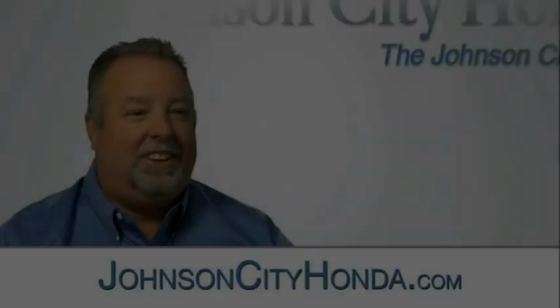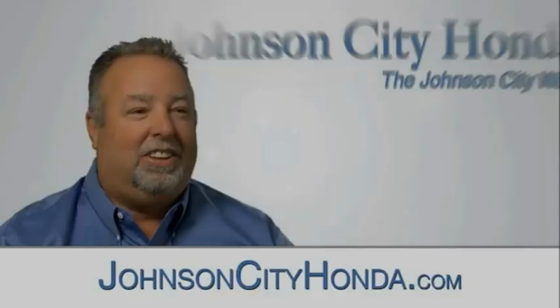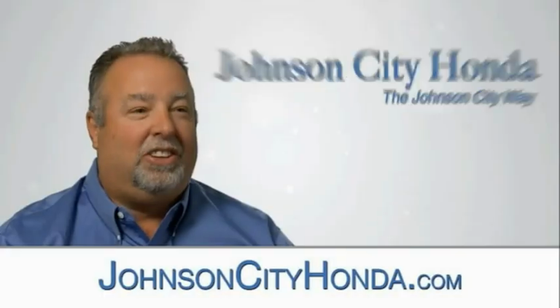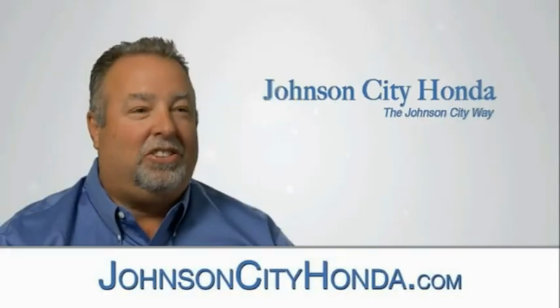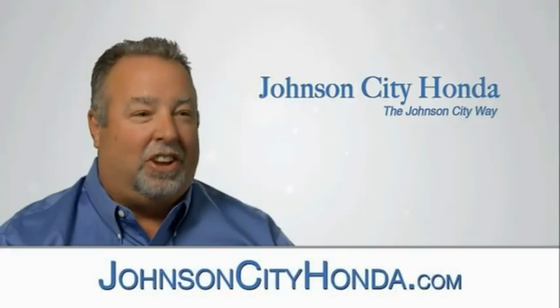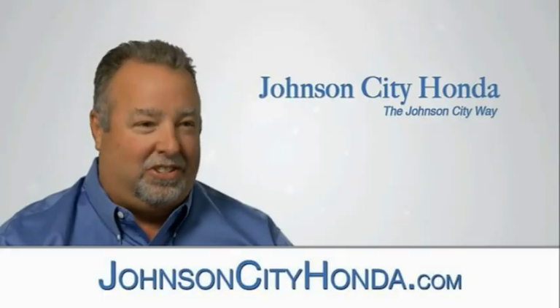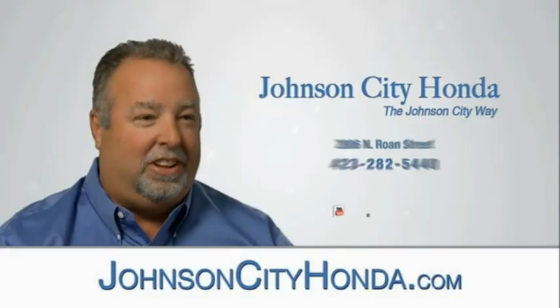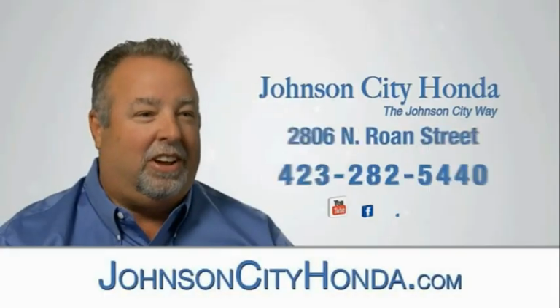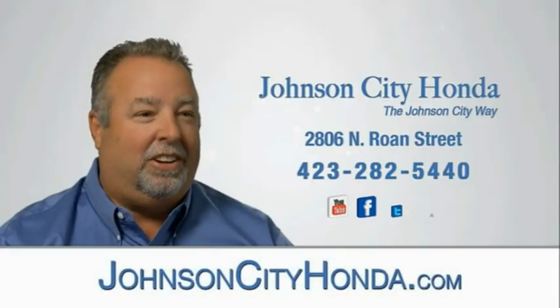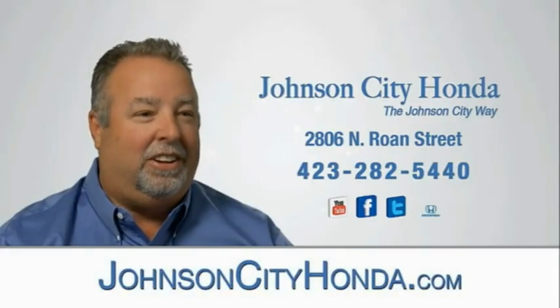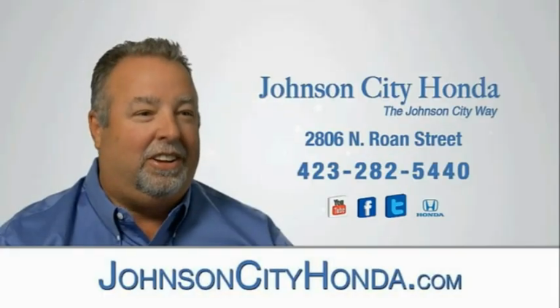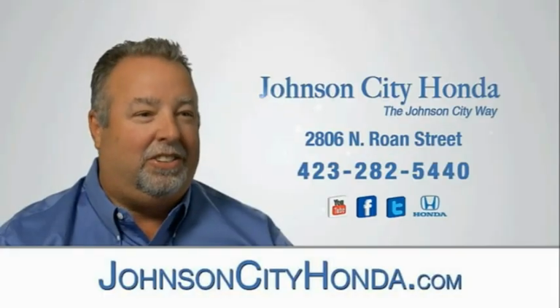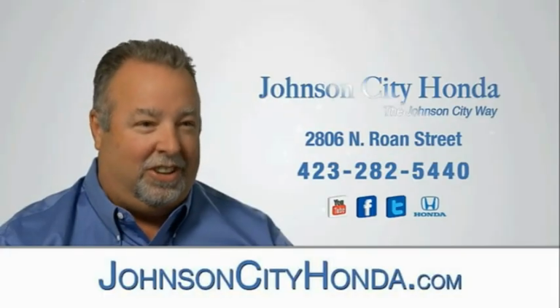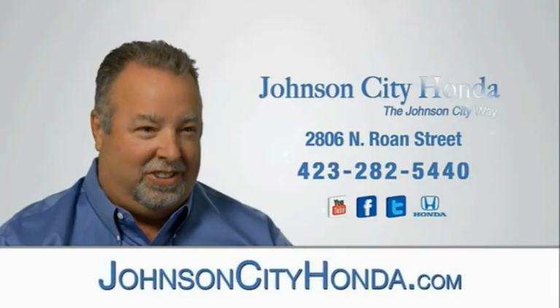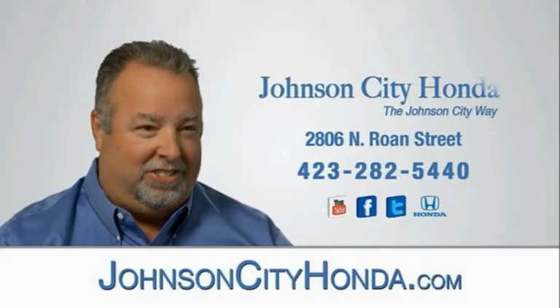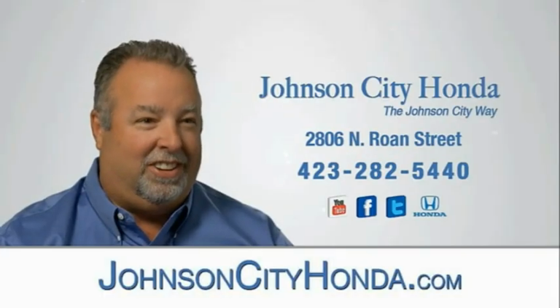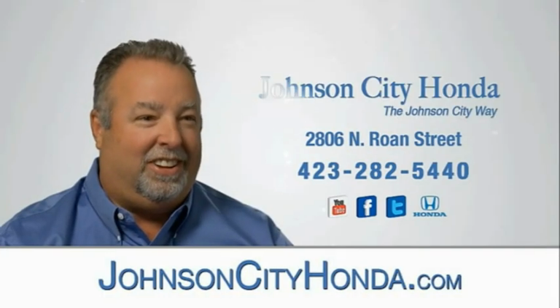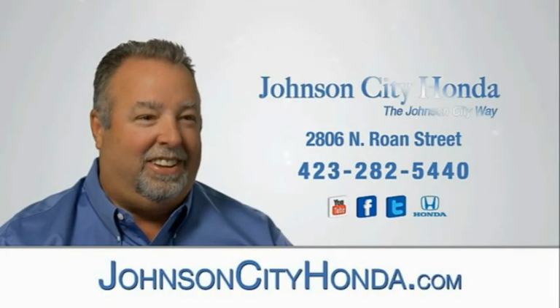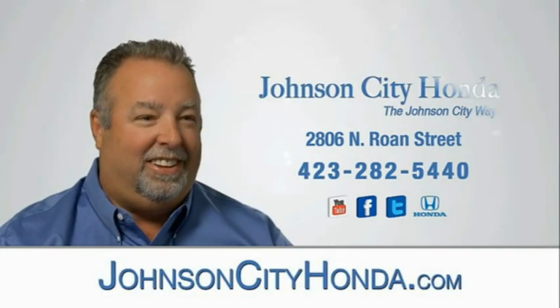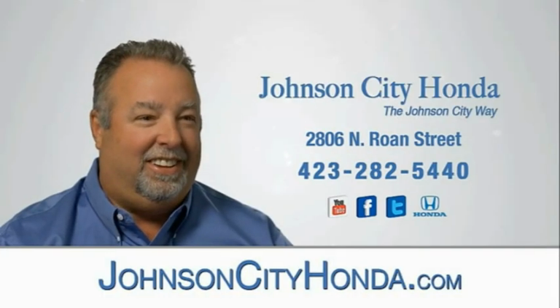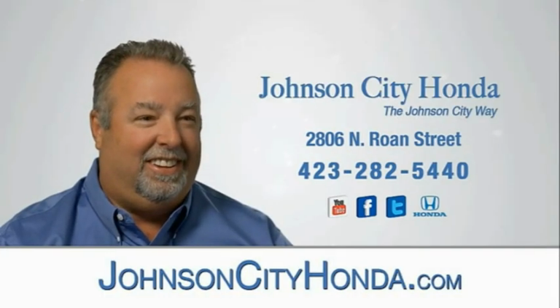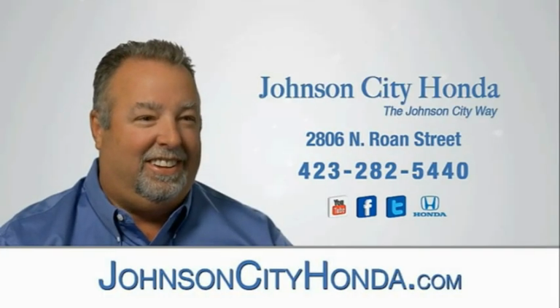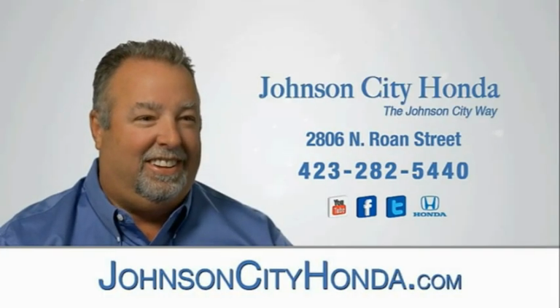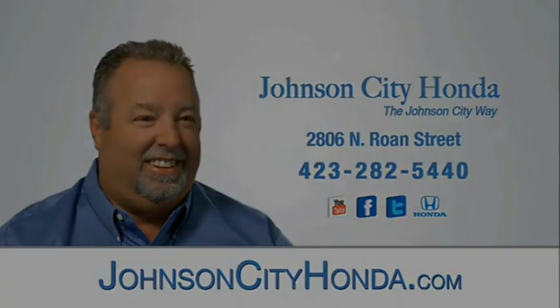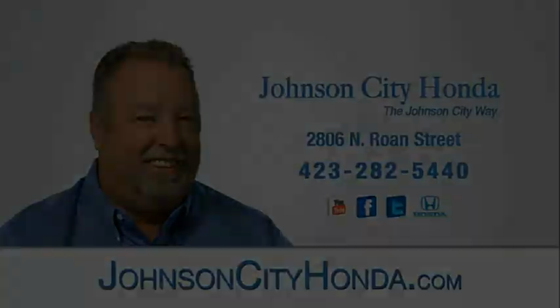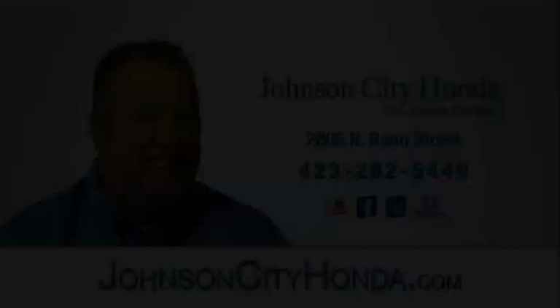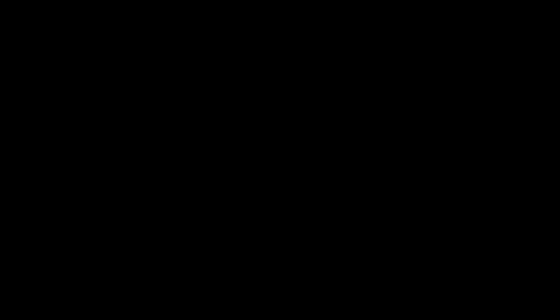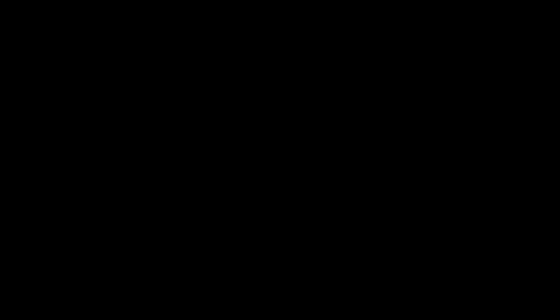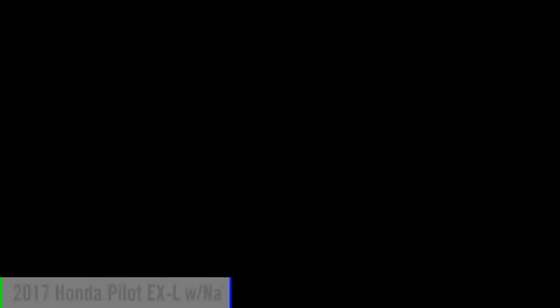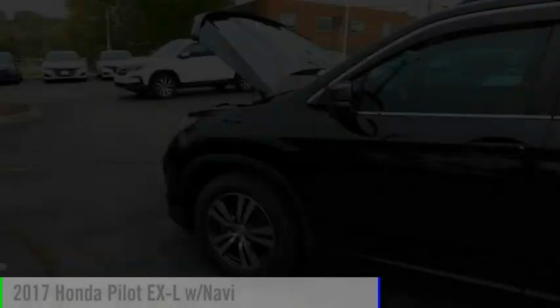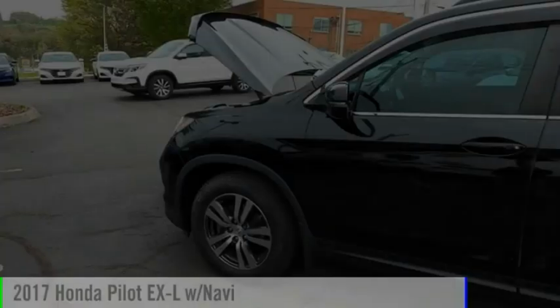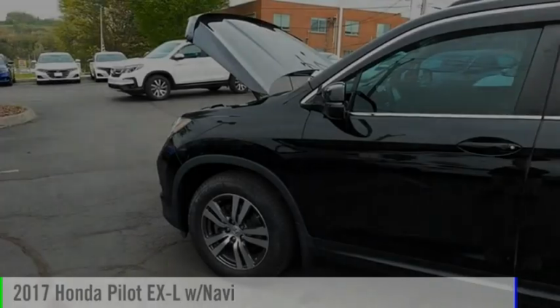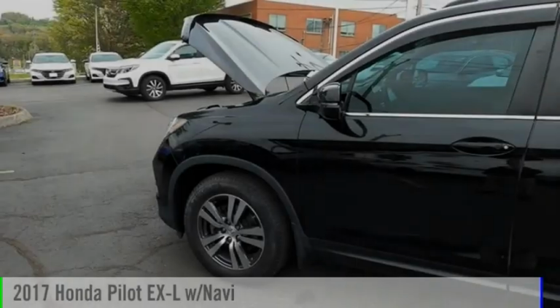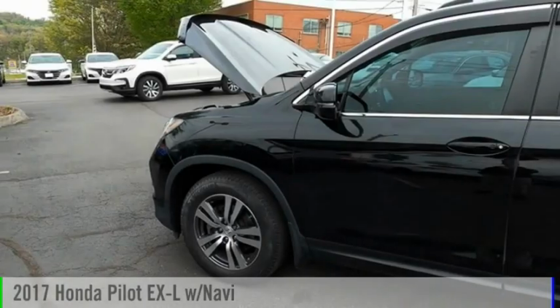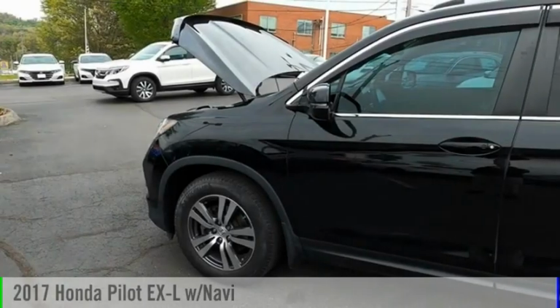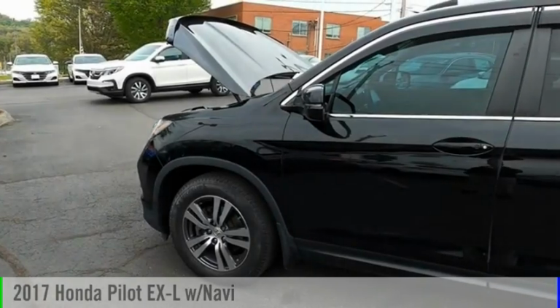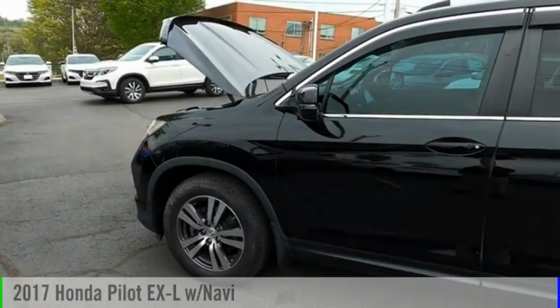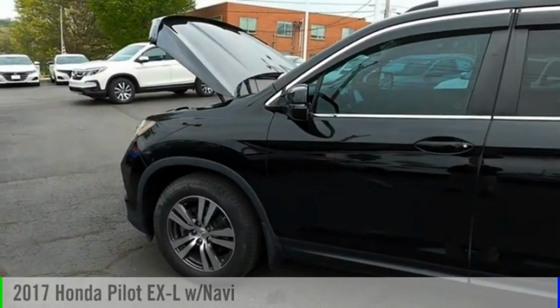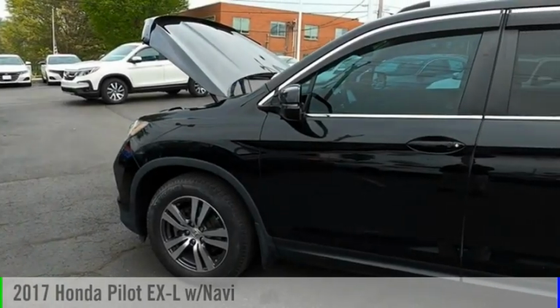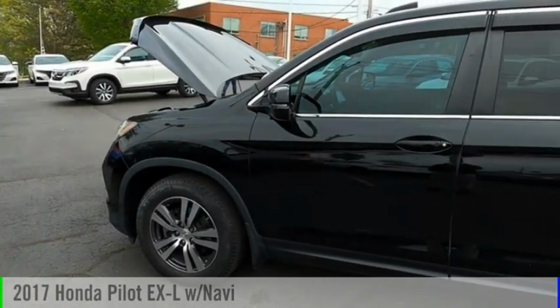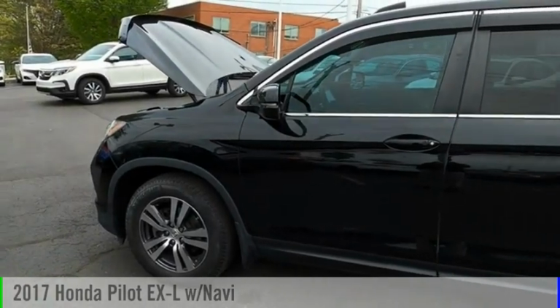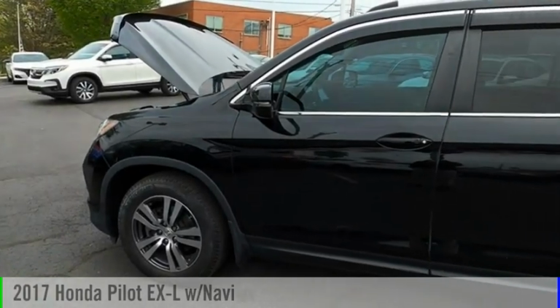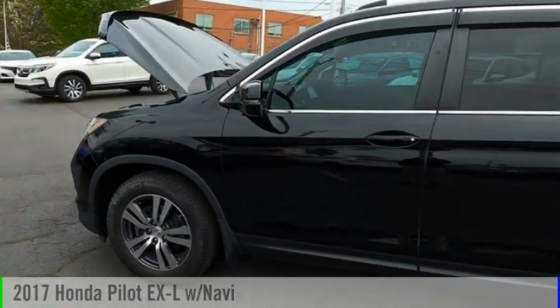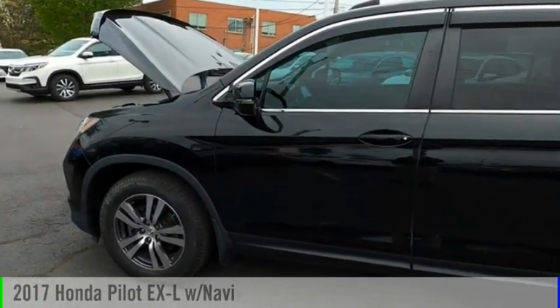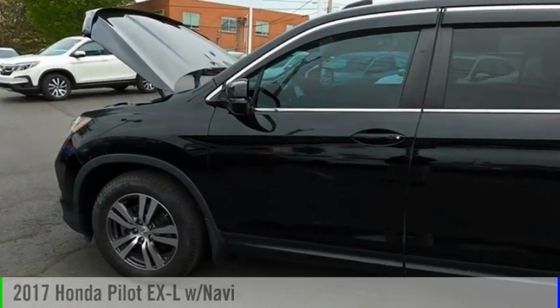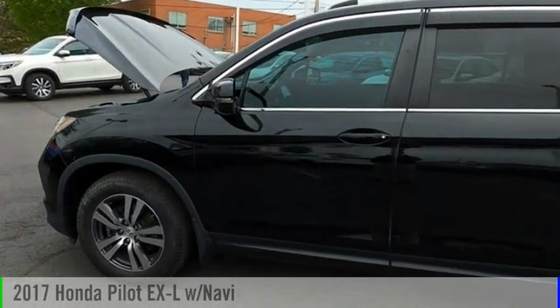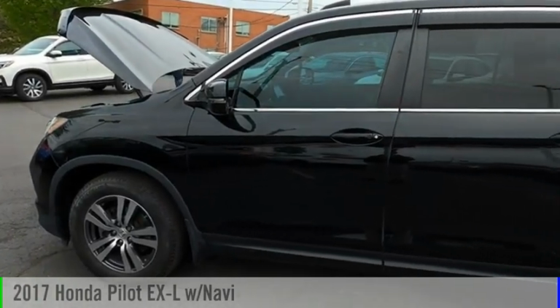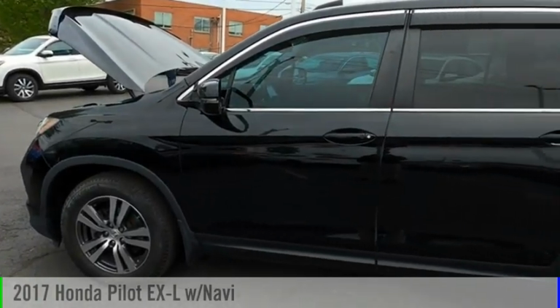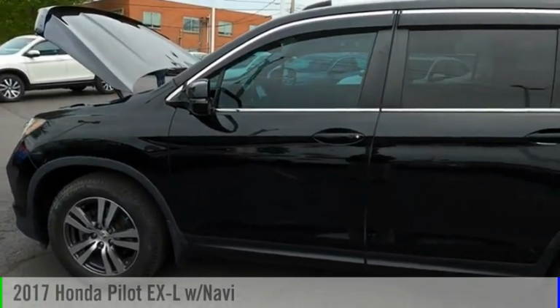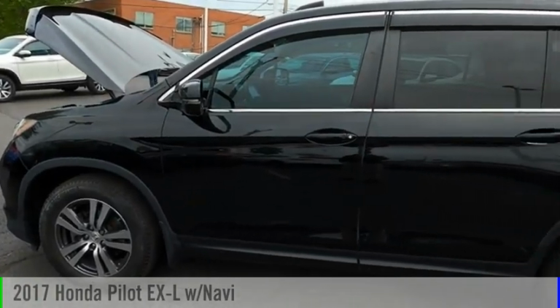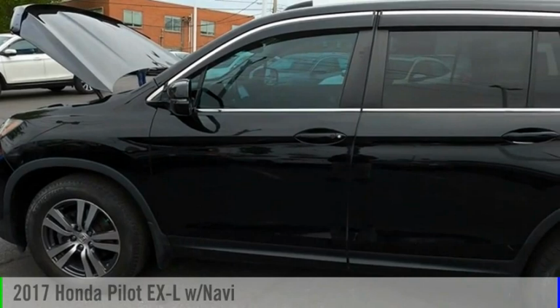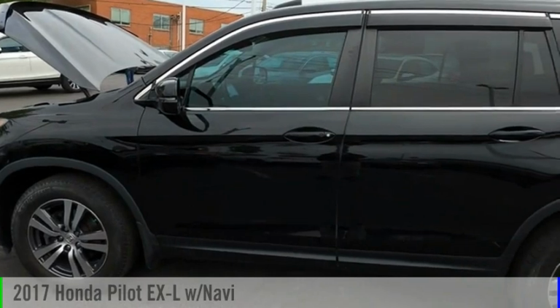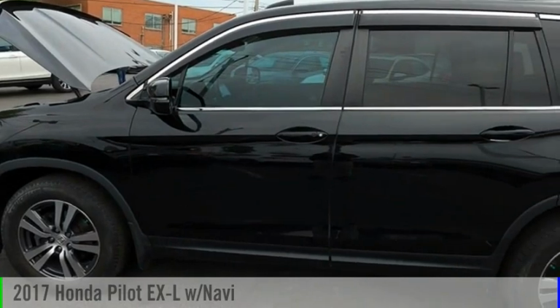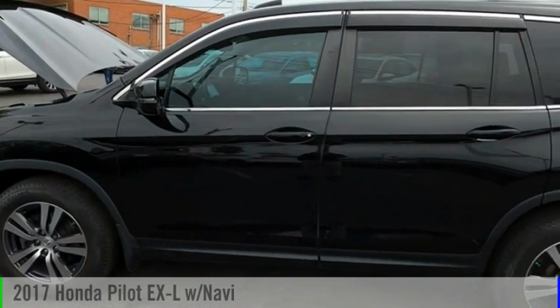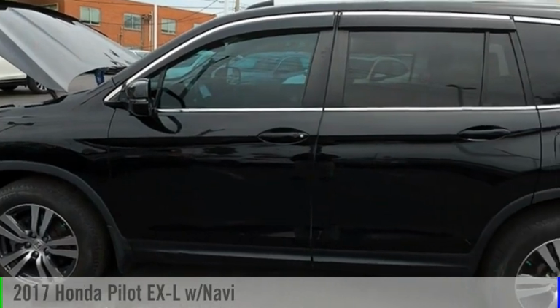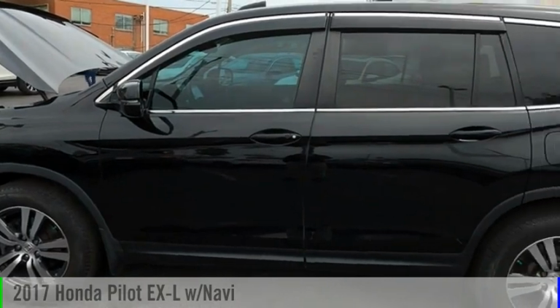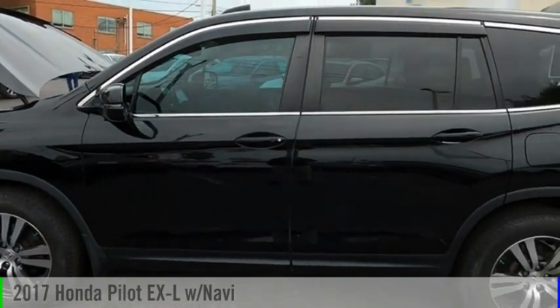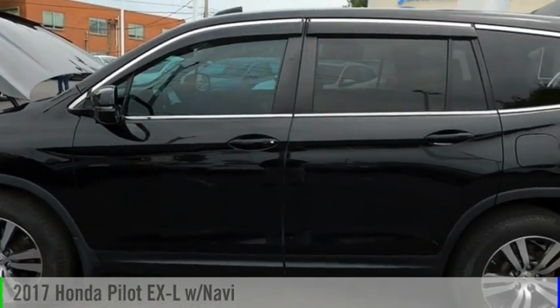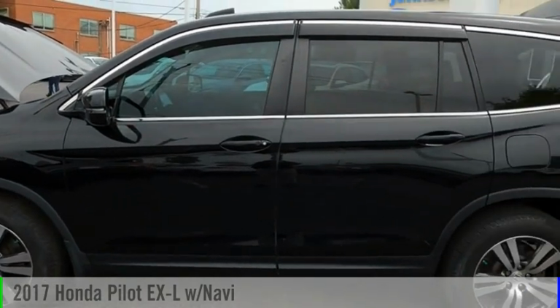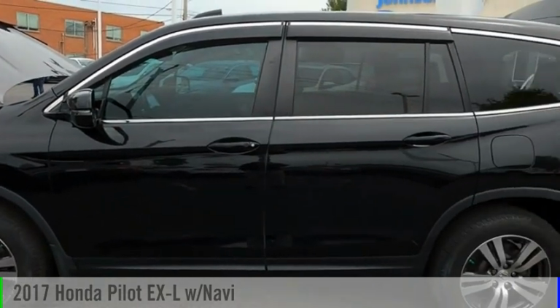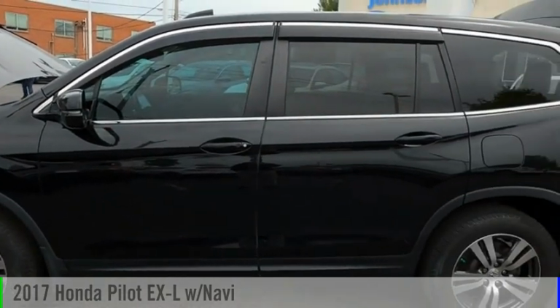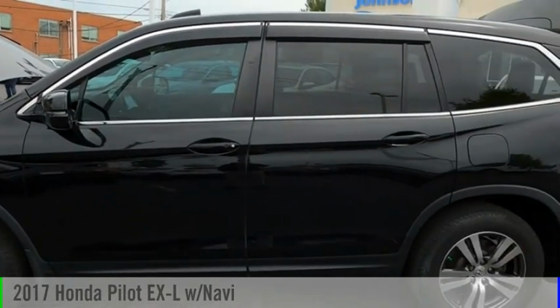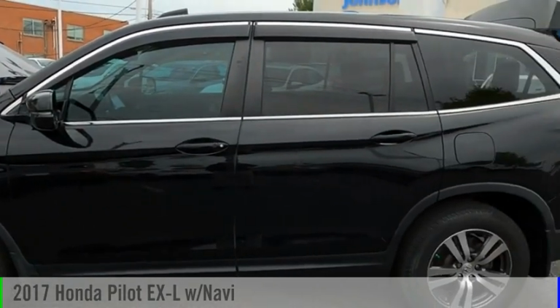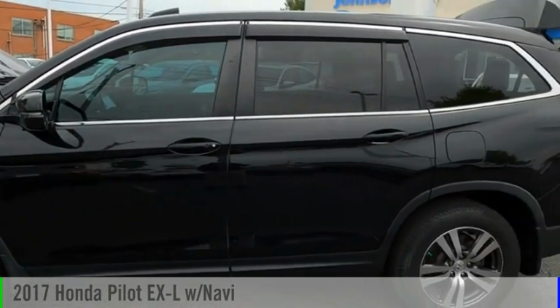Johnson City Honda, Johnson City. Come test drive the 2017 Pilot.